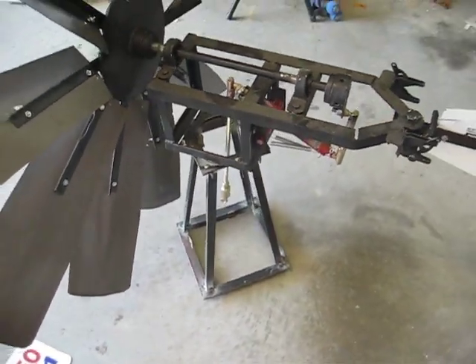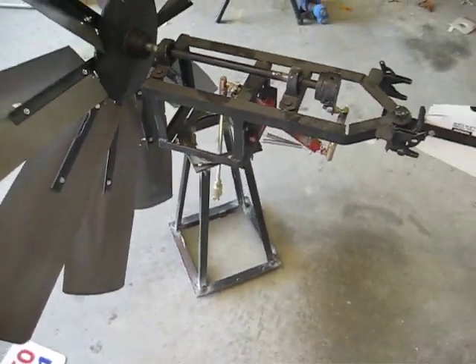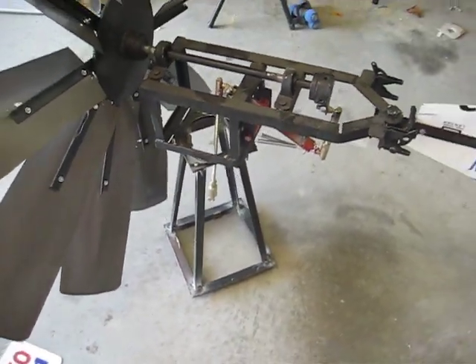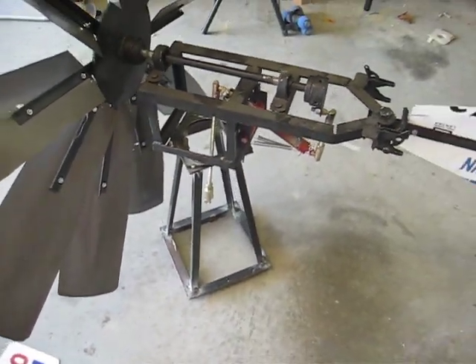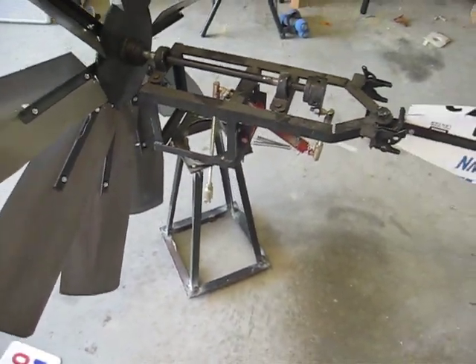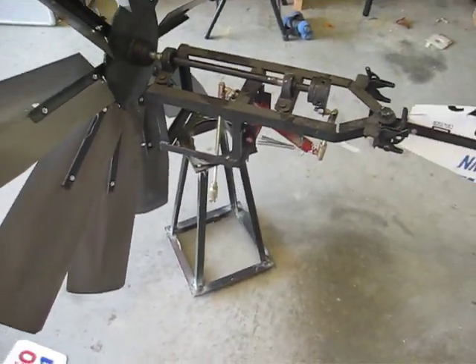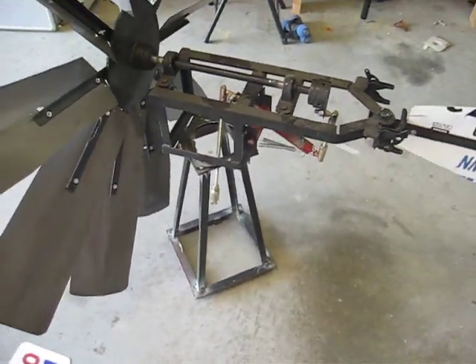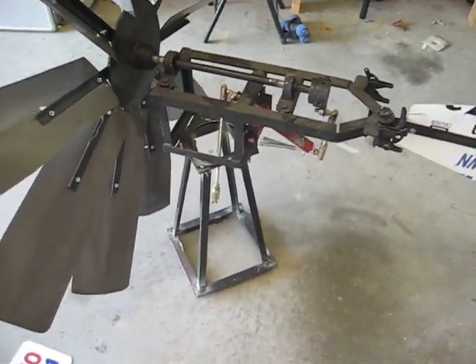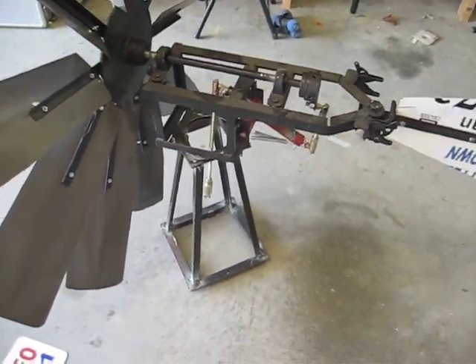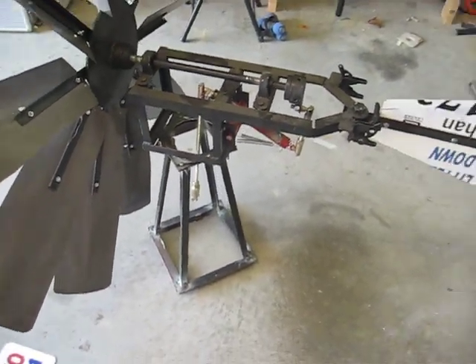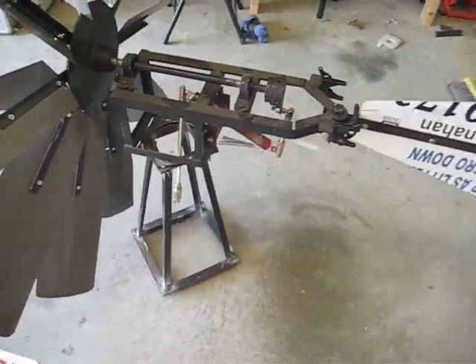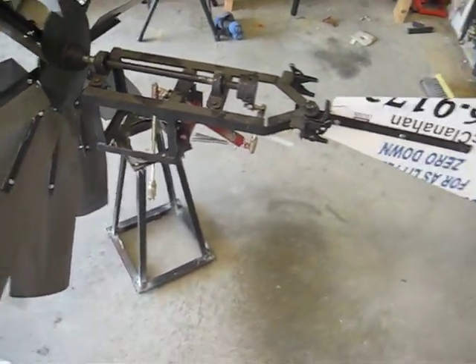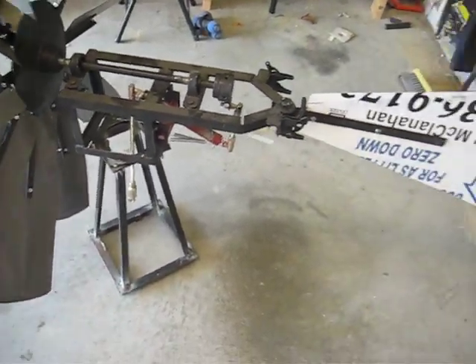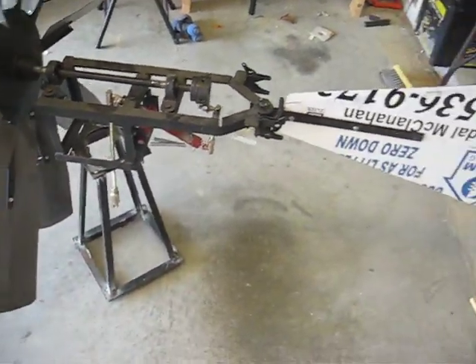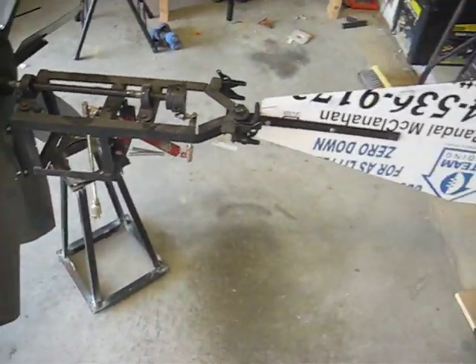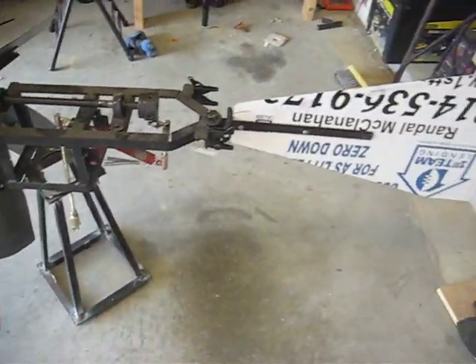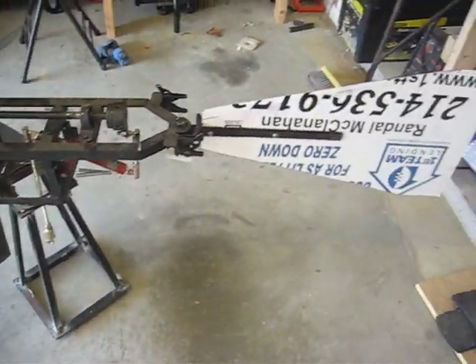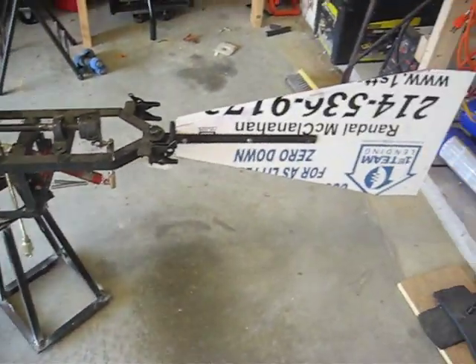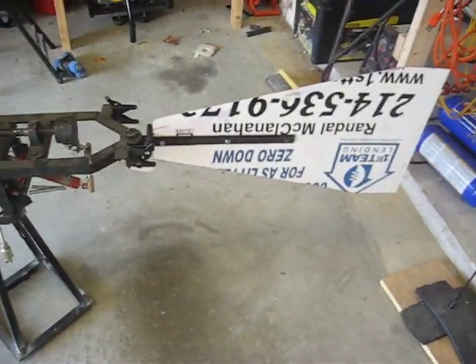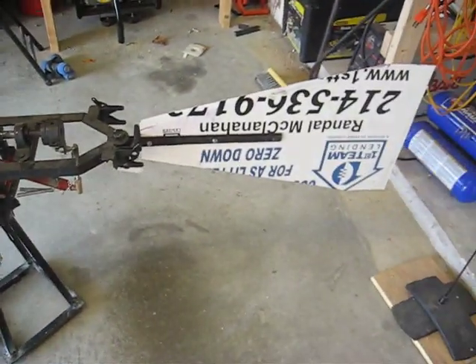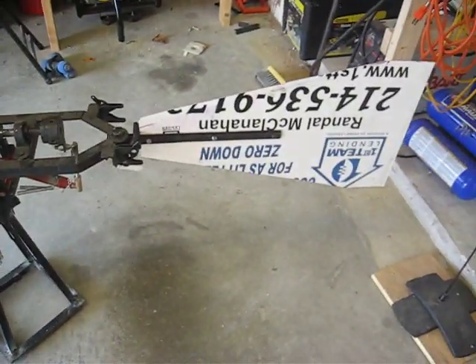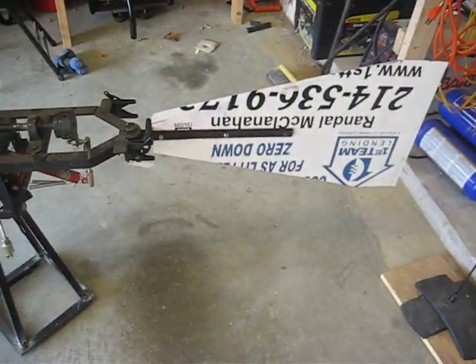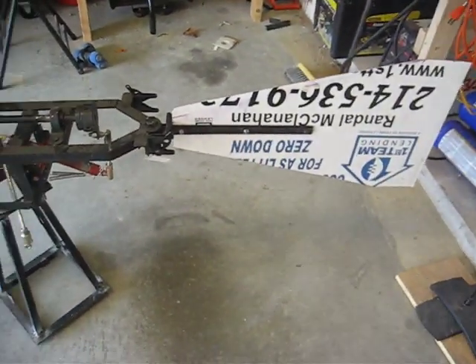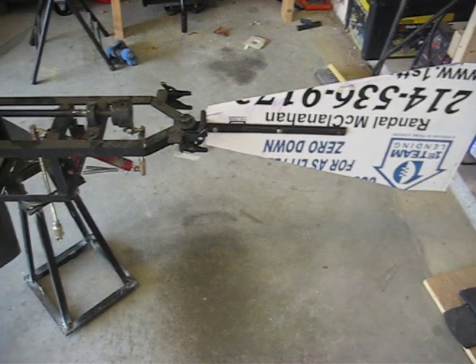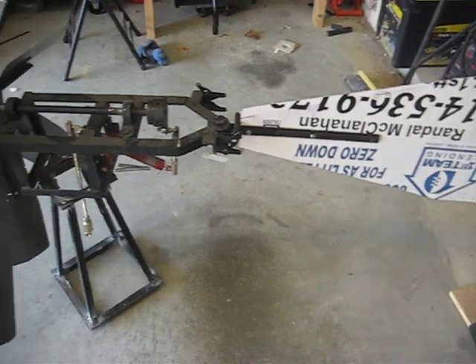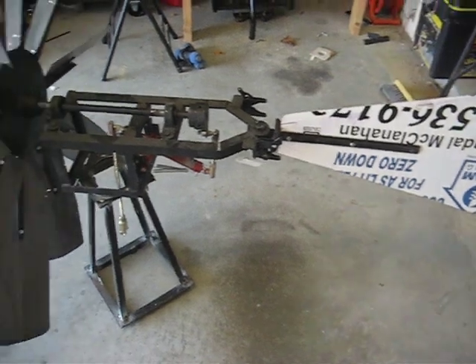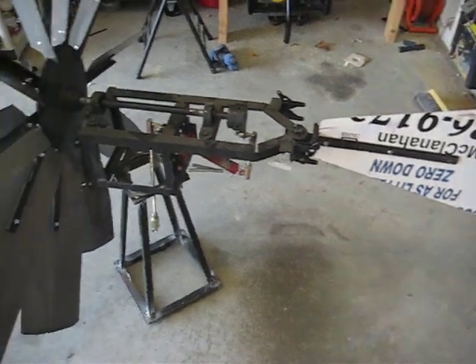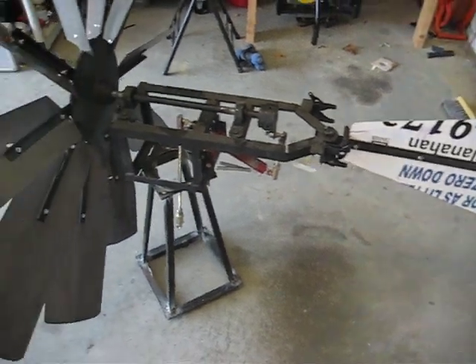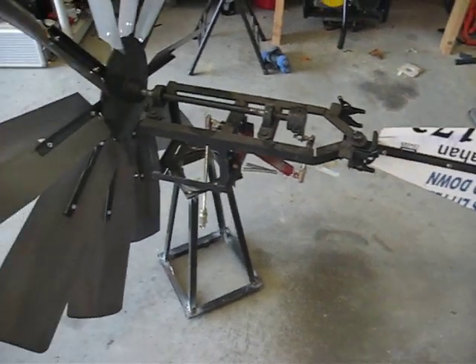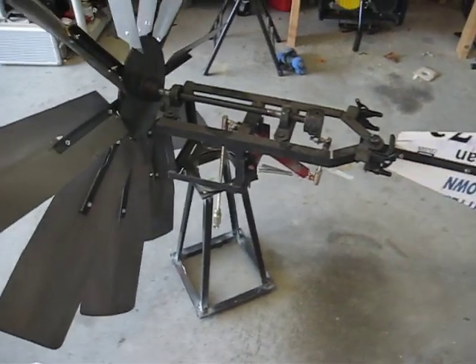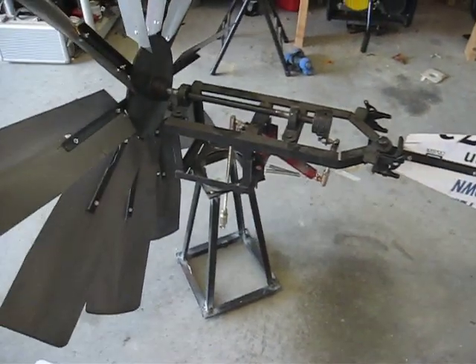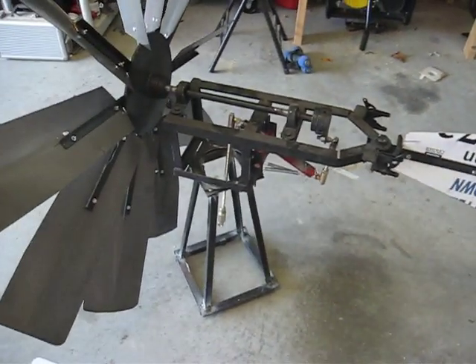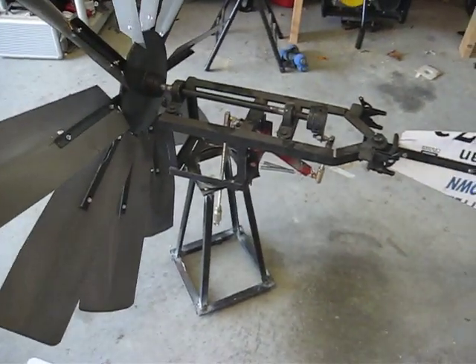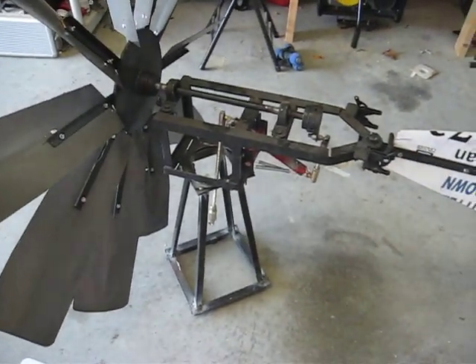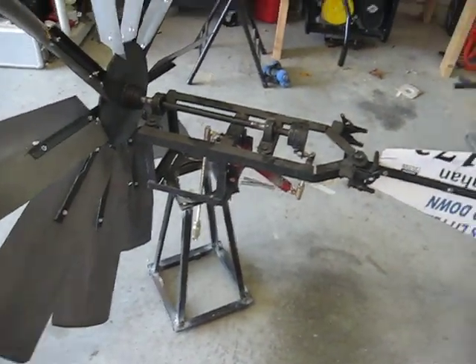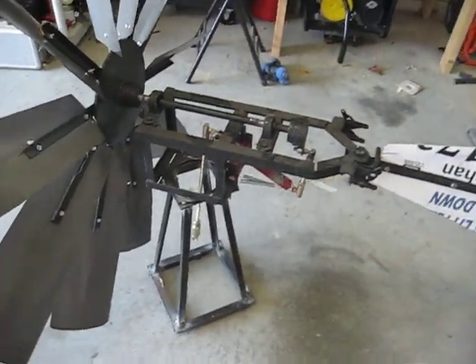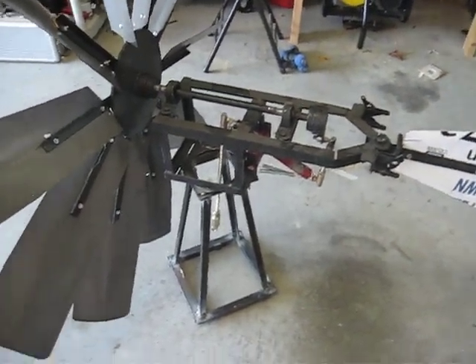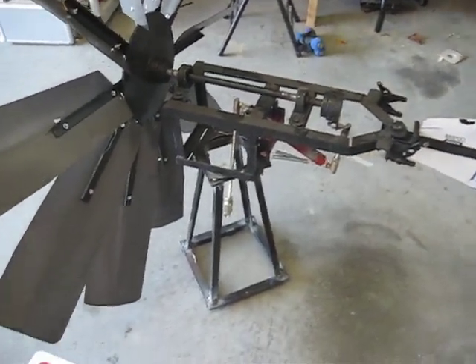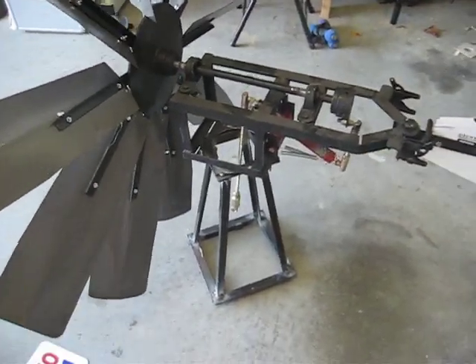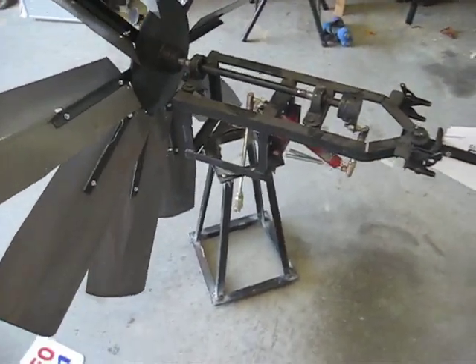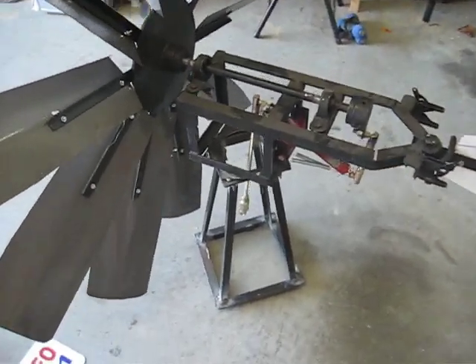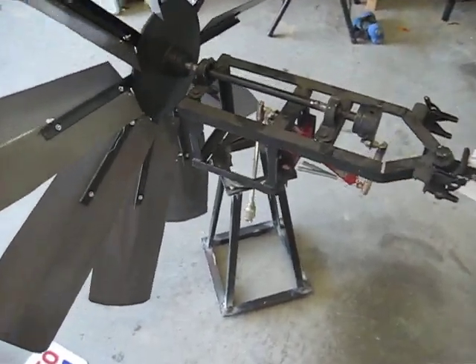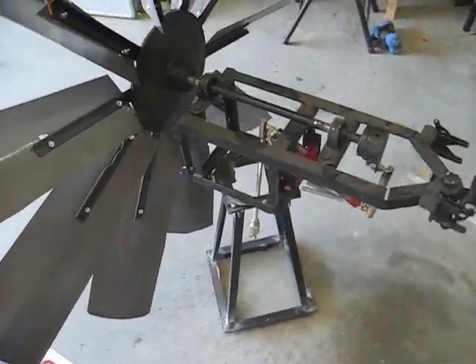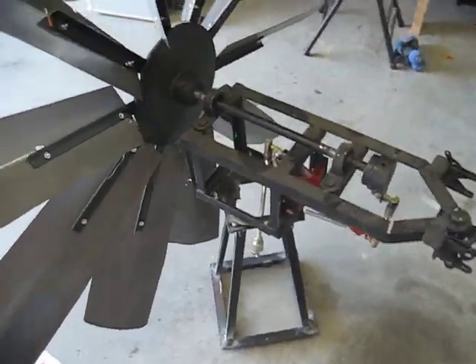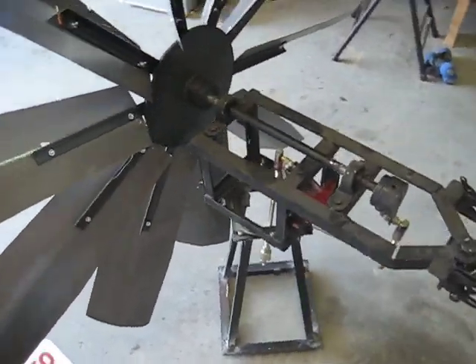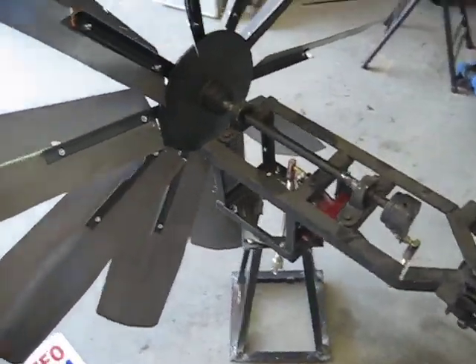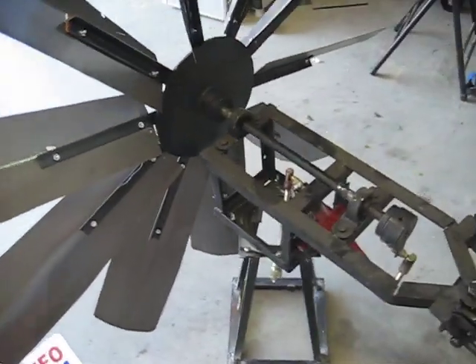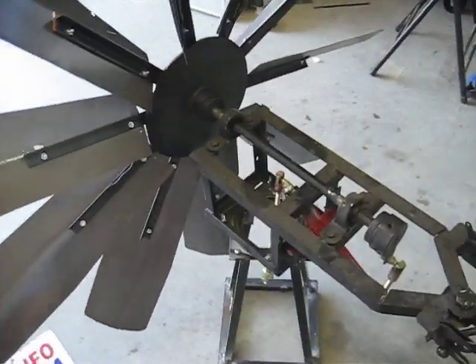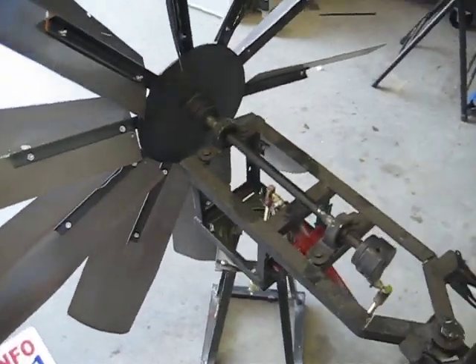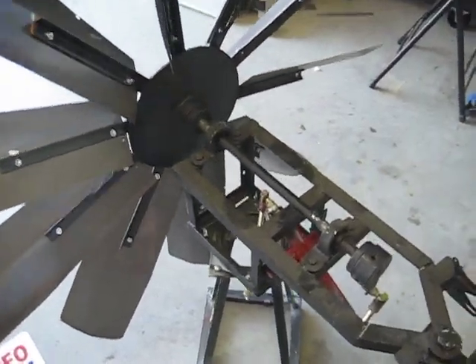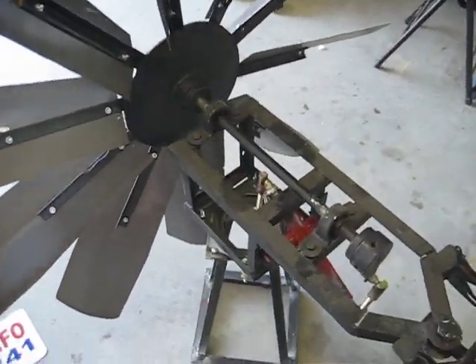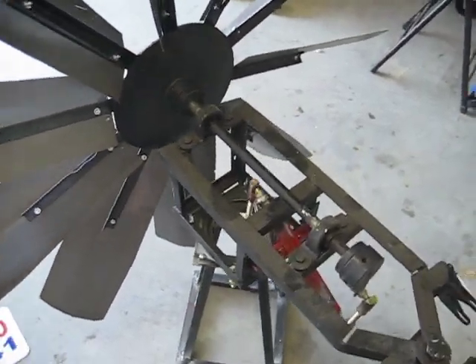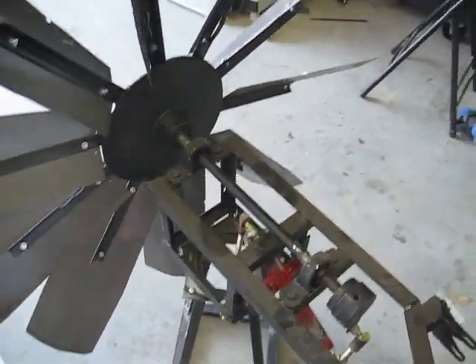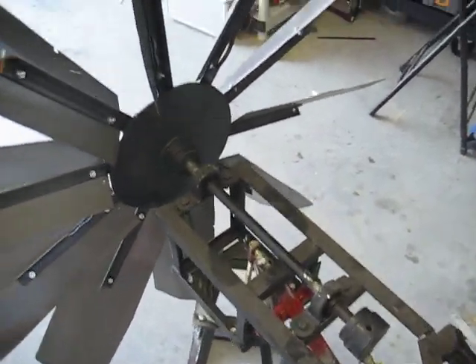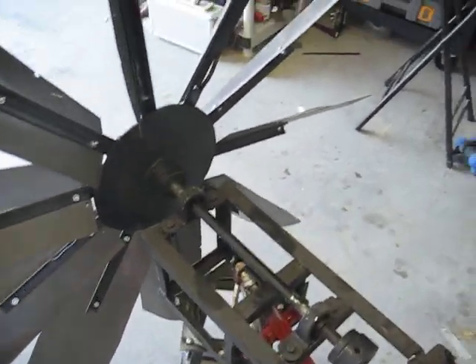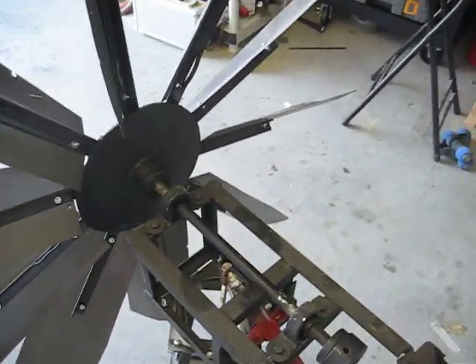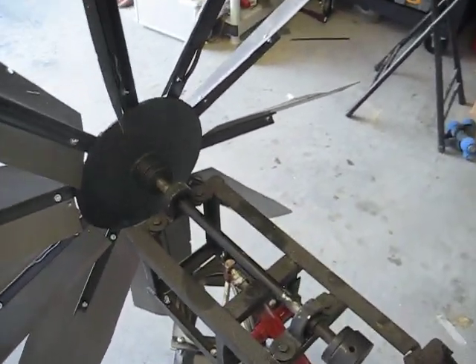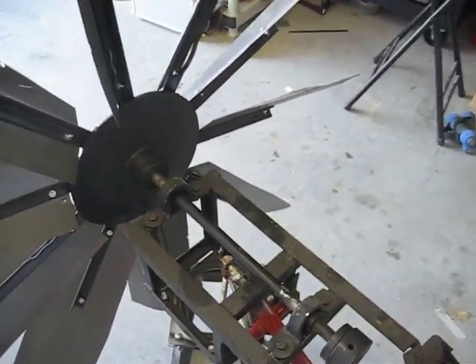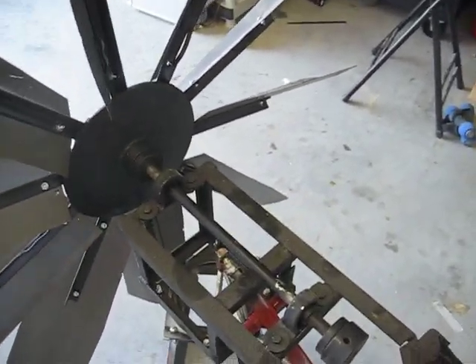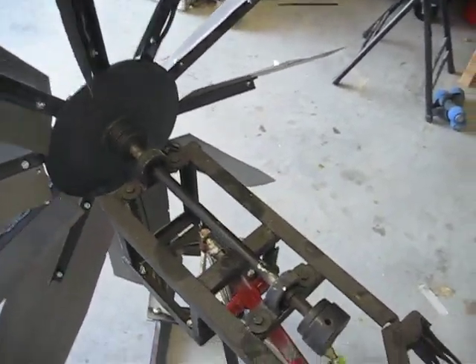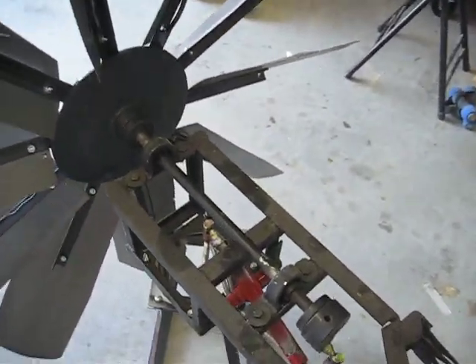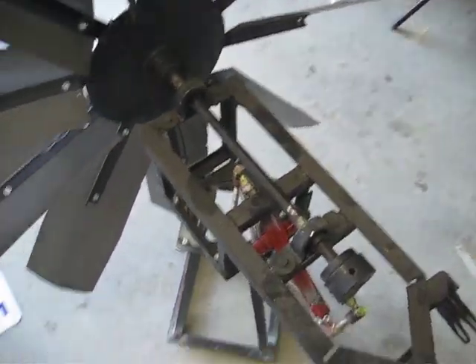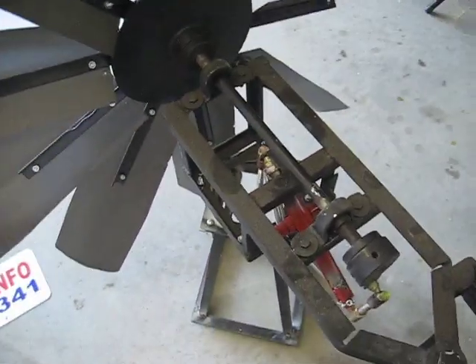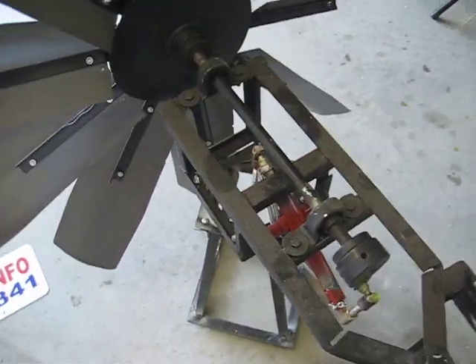Once the tower assembly is completed, we'll know for sure.